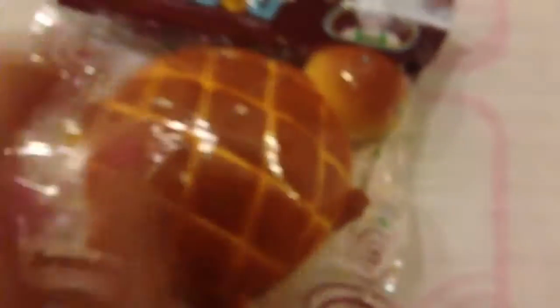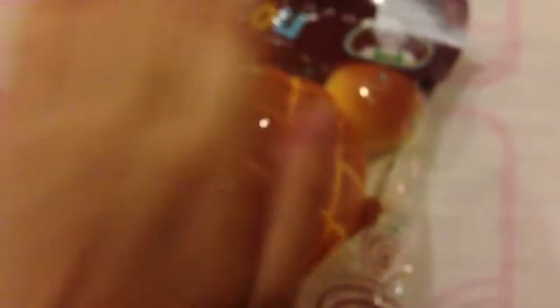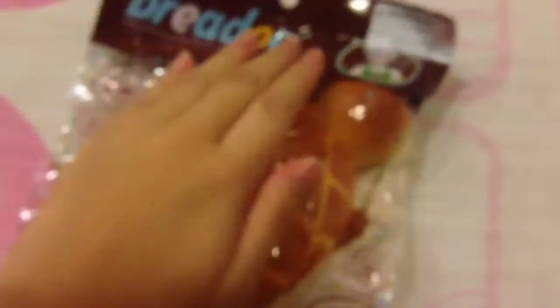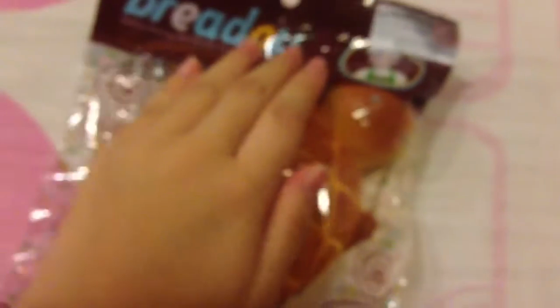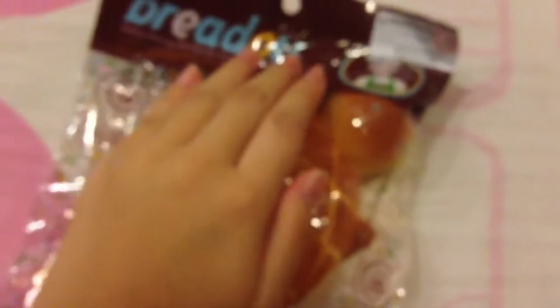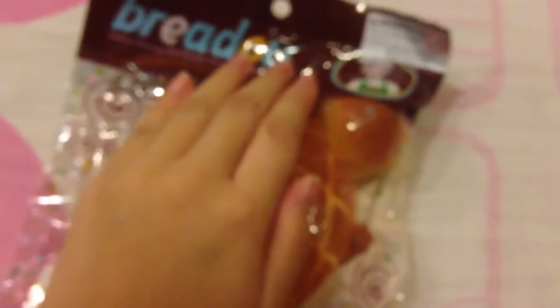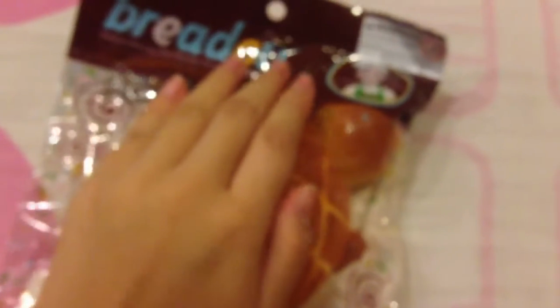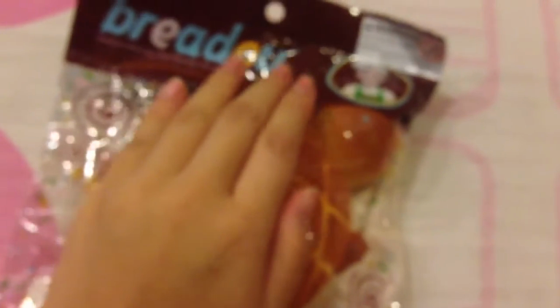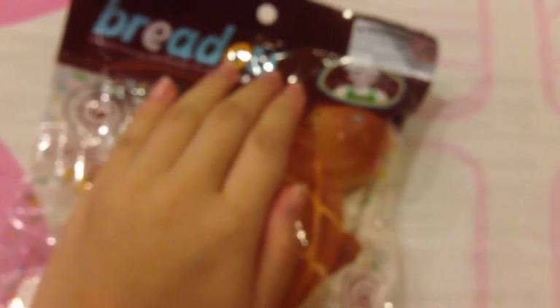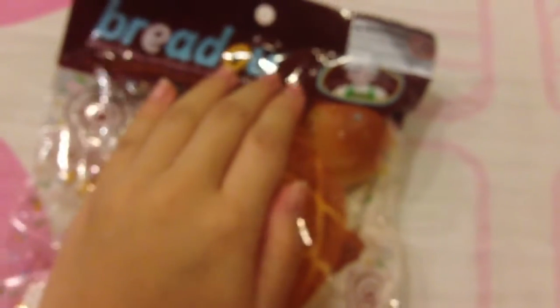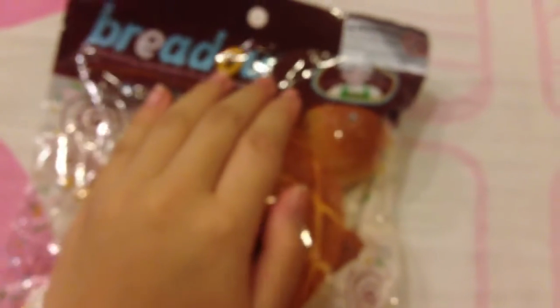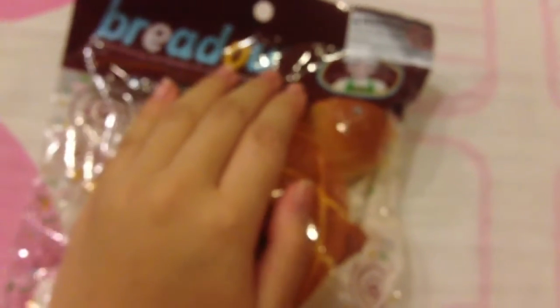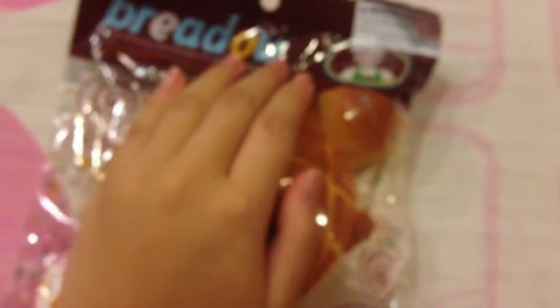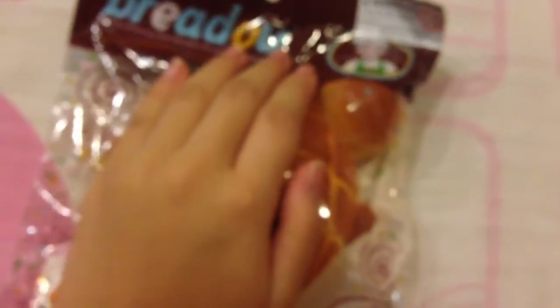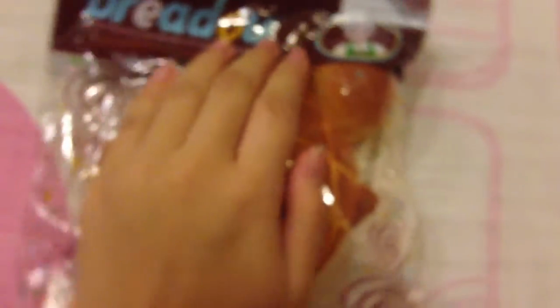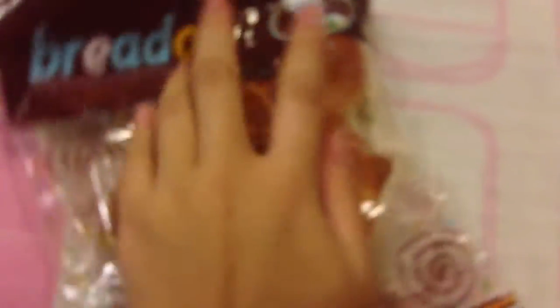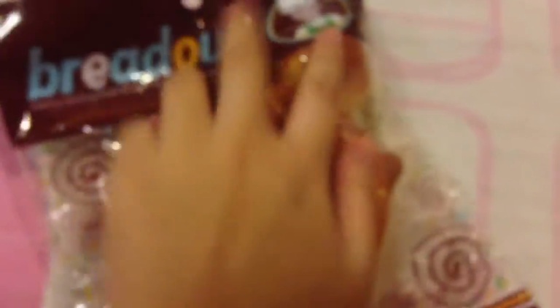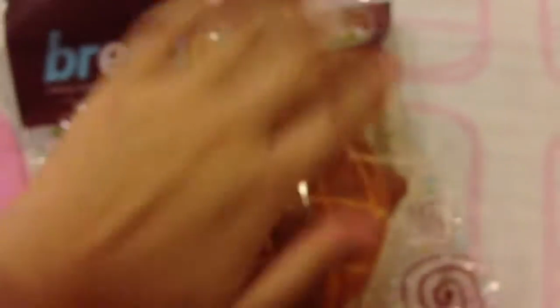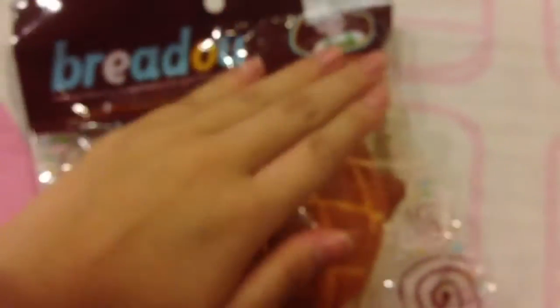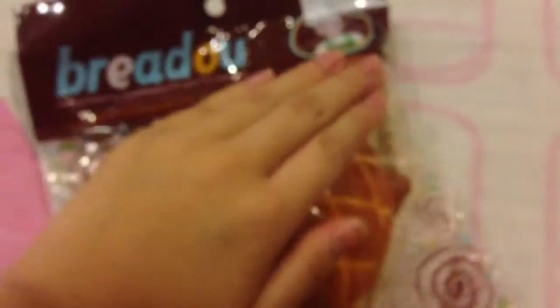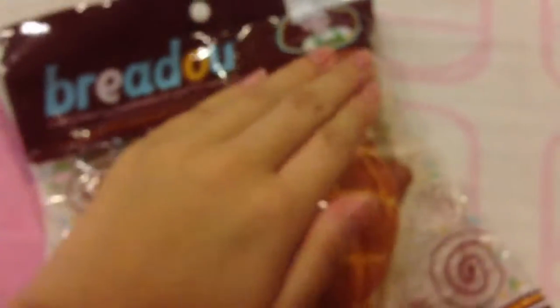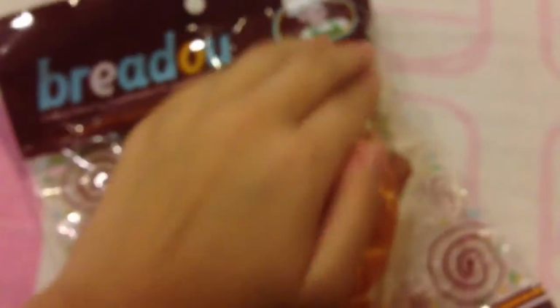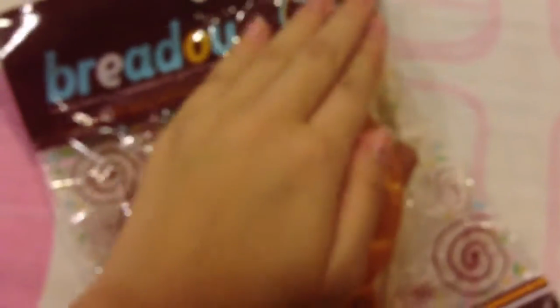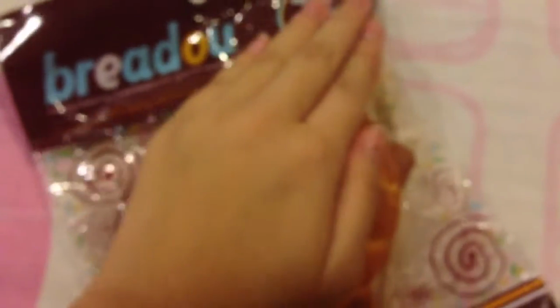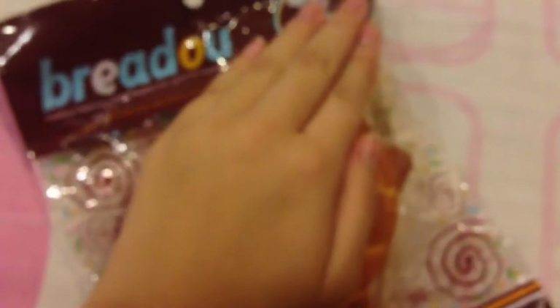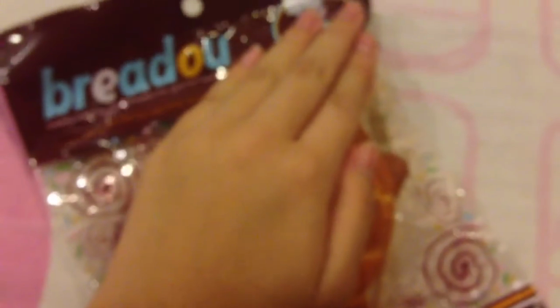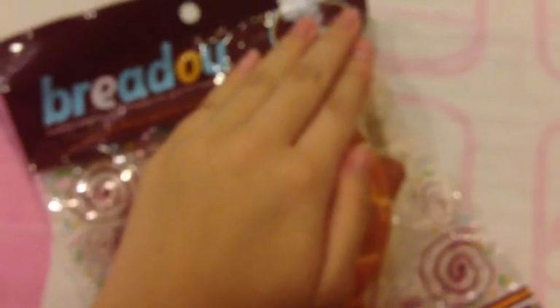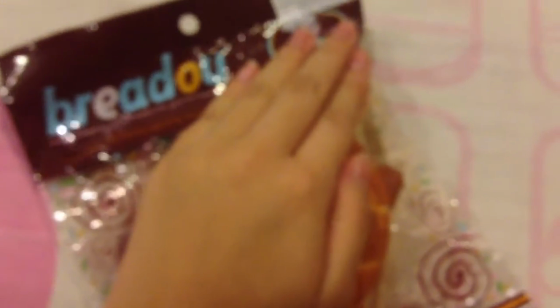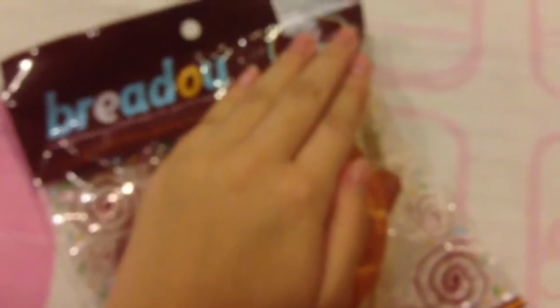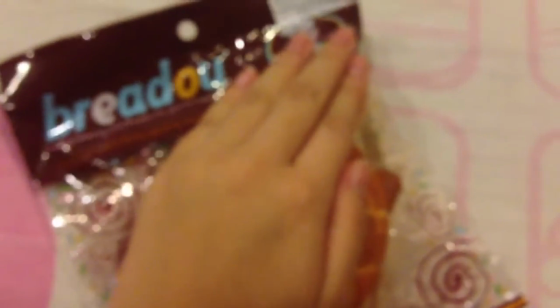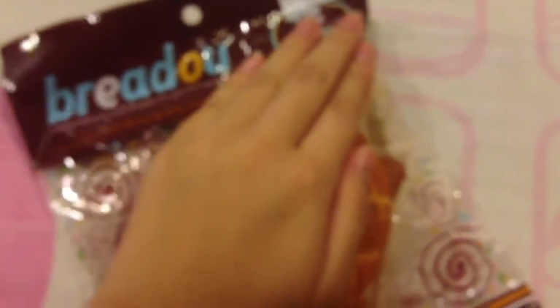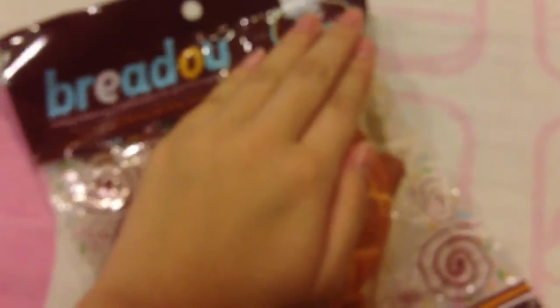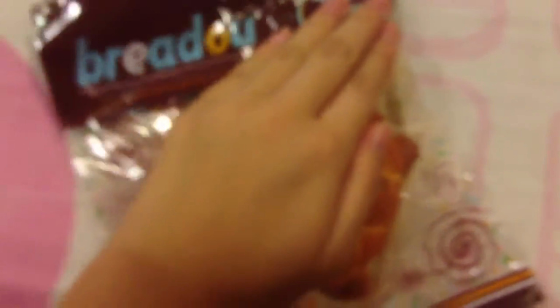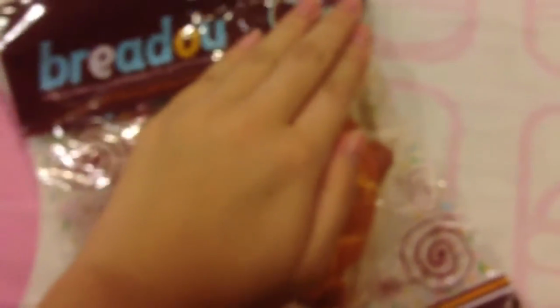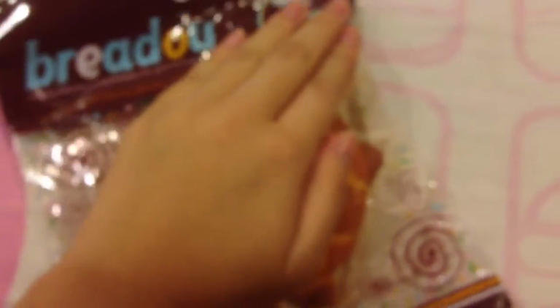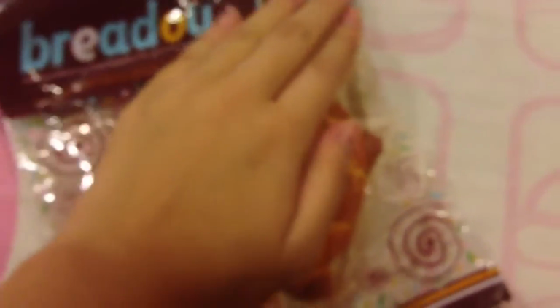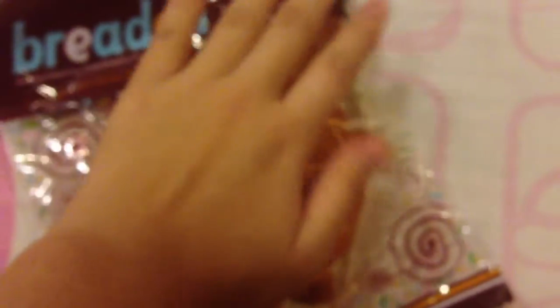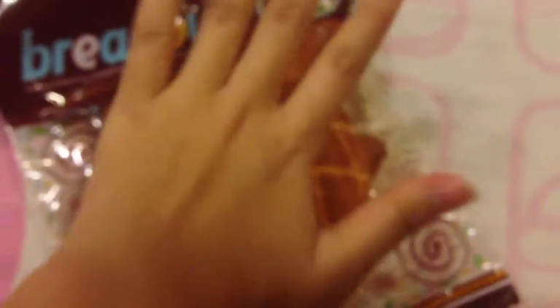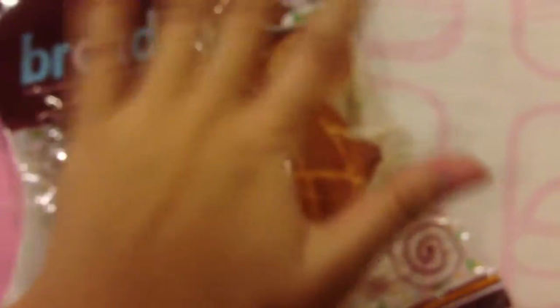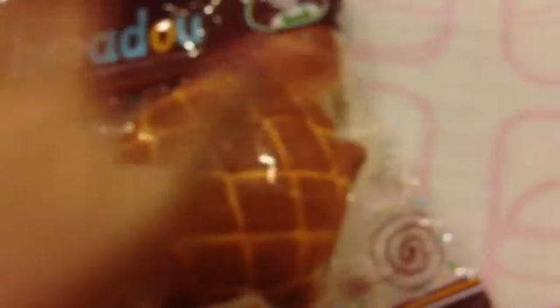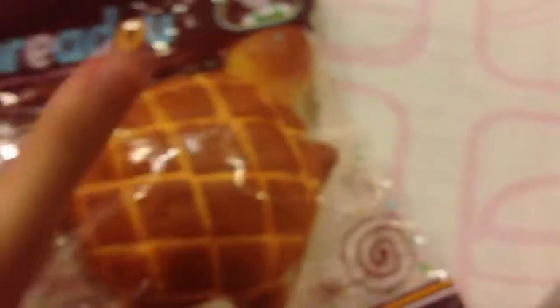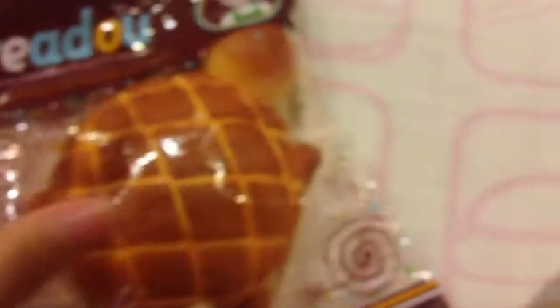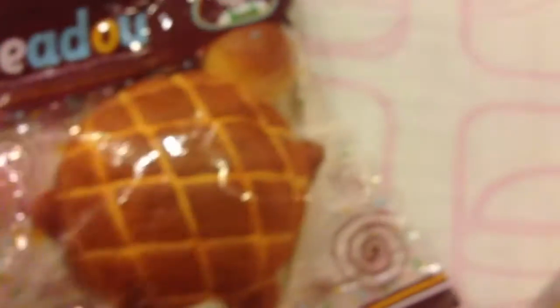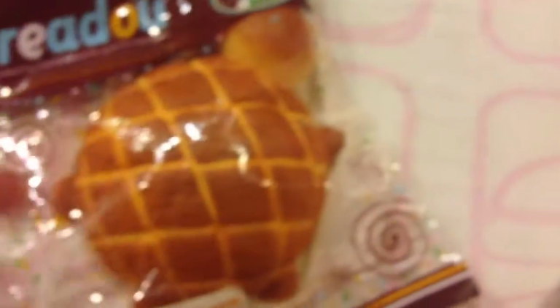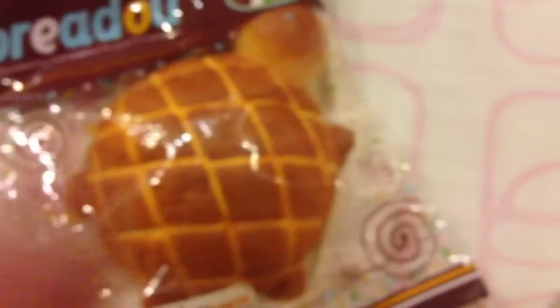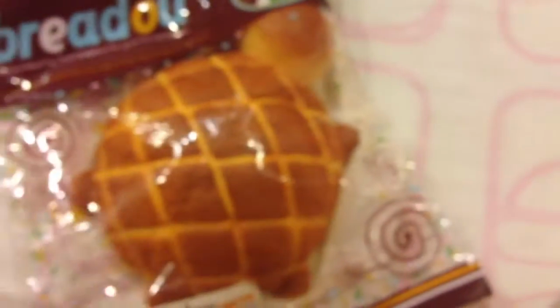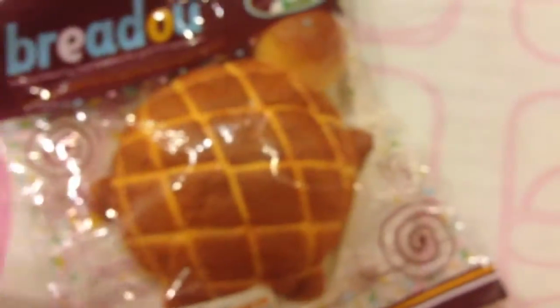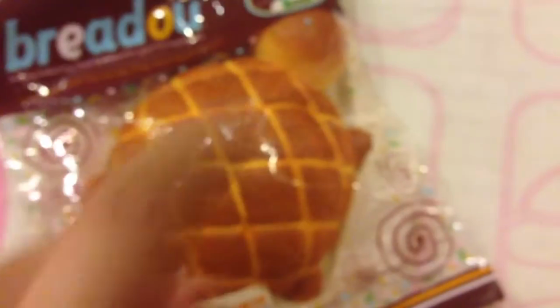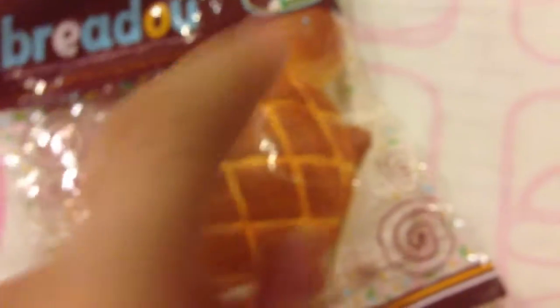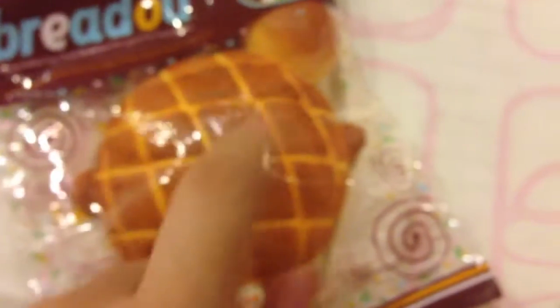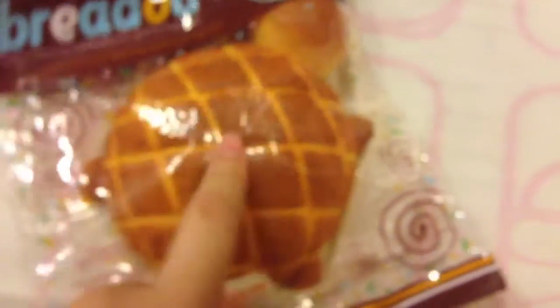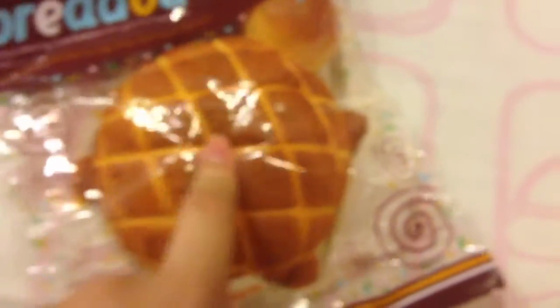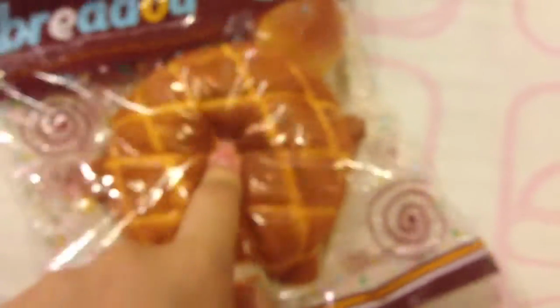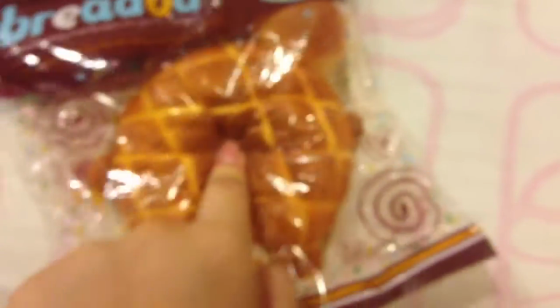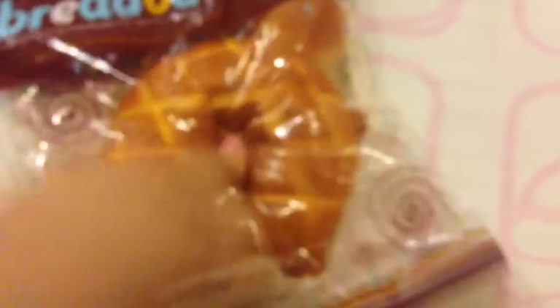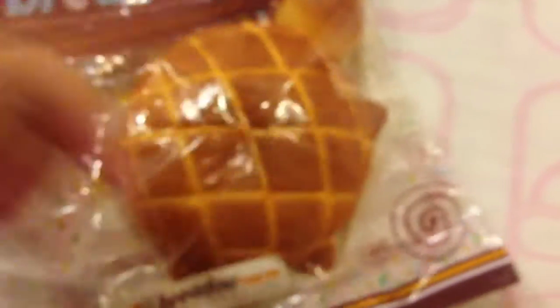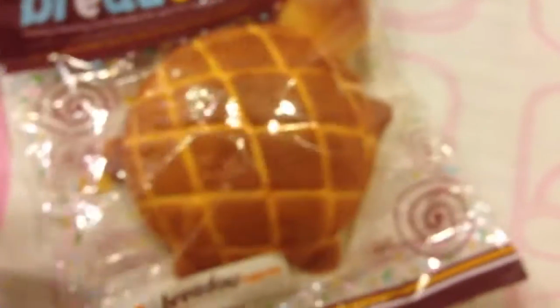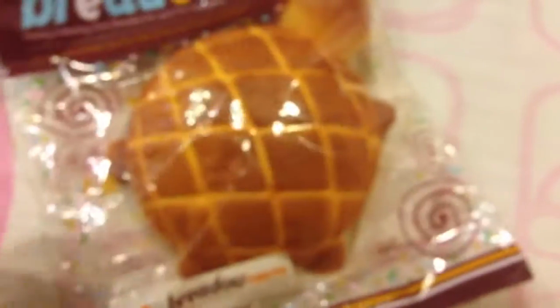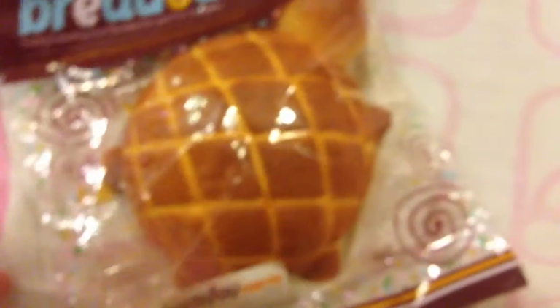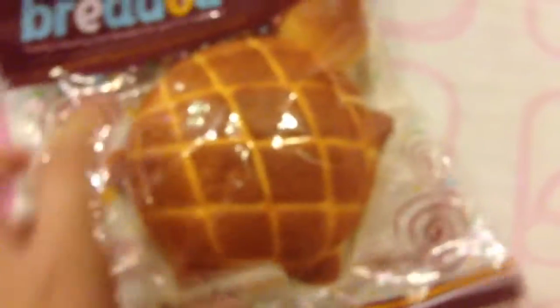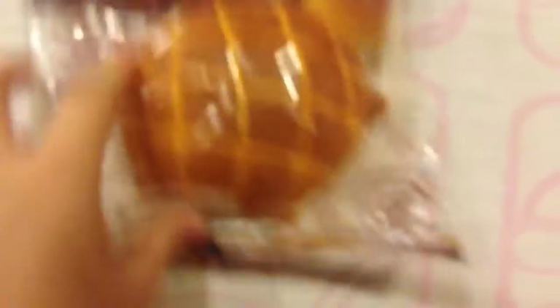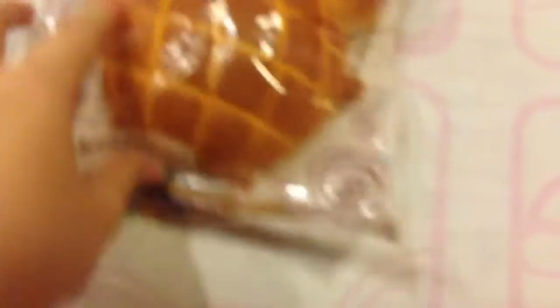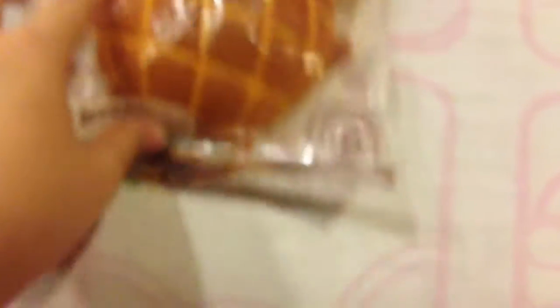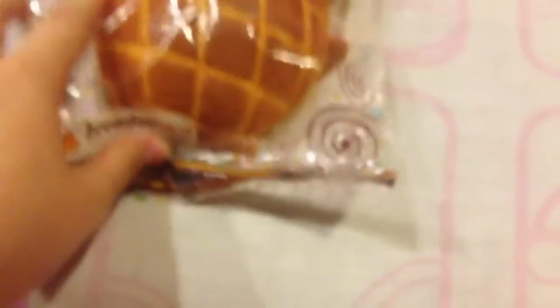This is super big — look at my hand. It's the size of my whole hand. So that's really great.